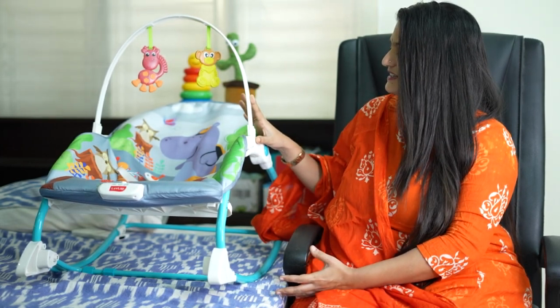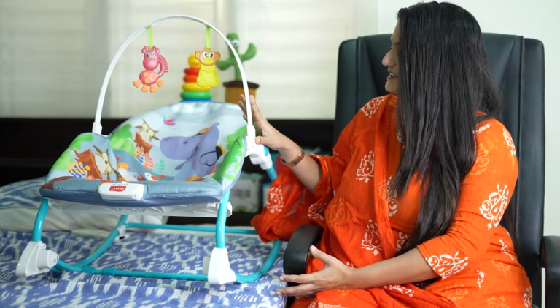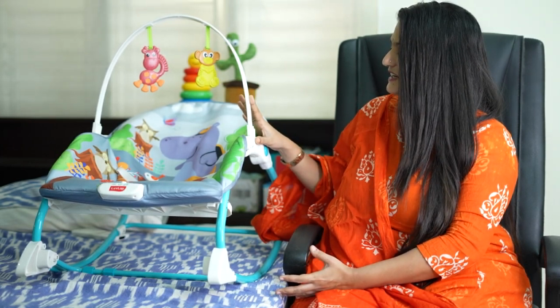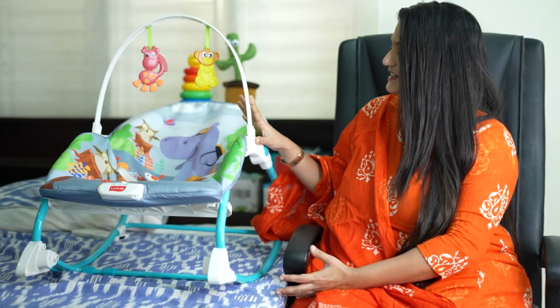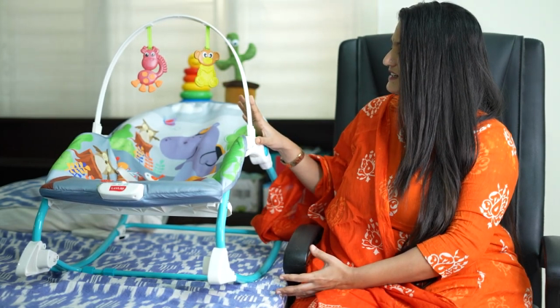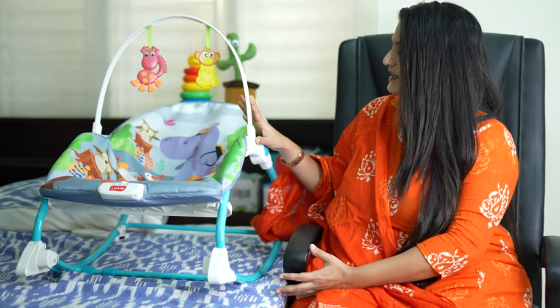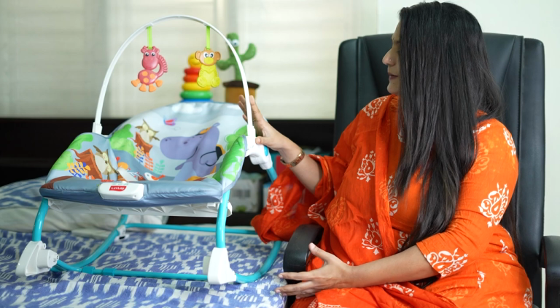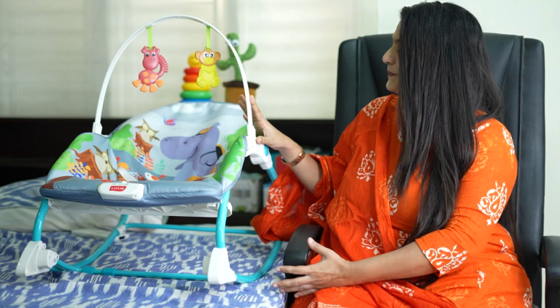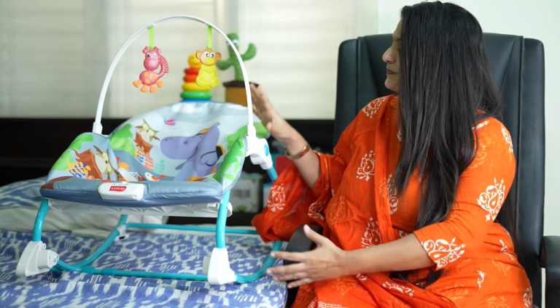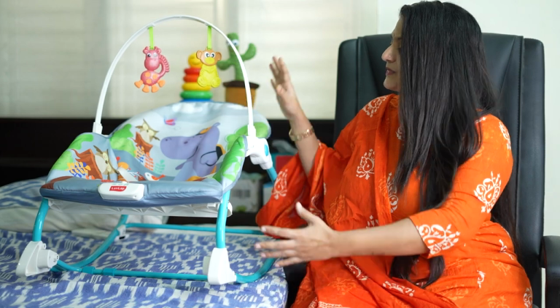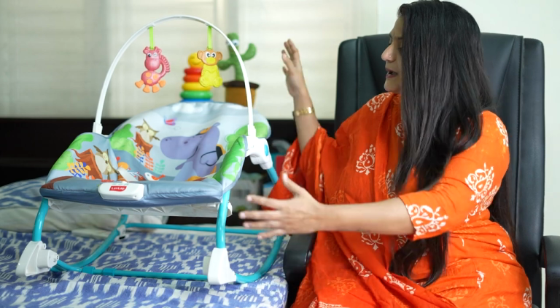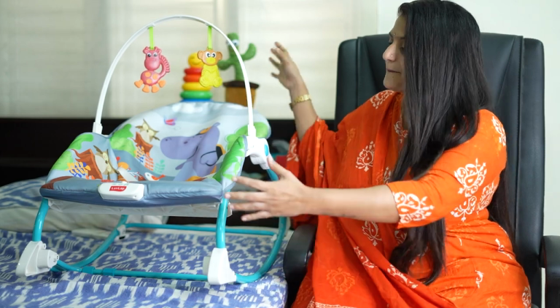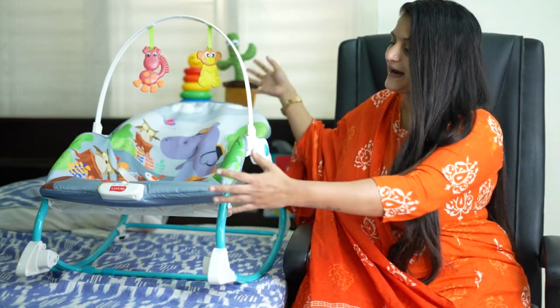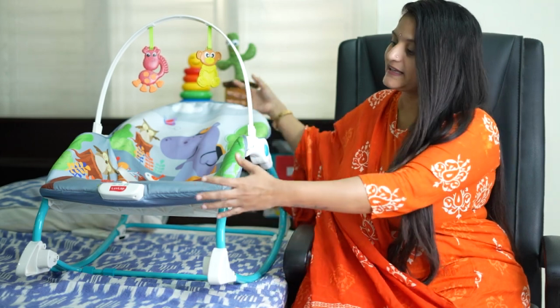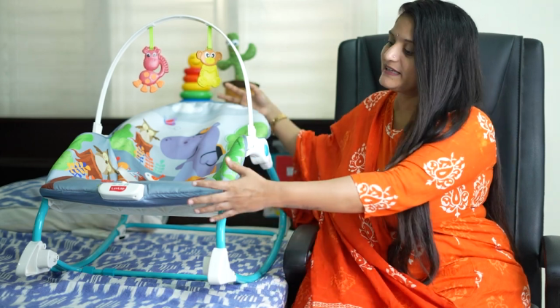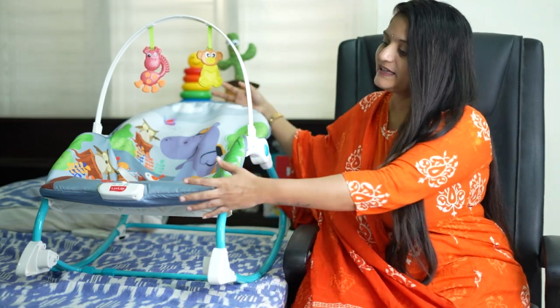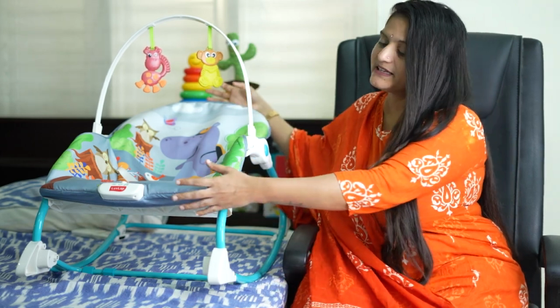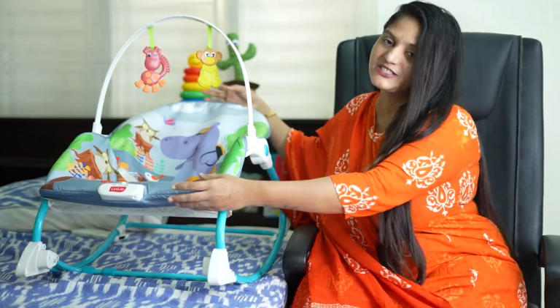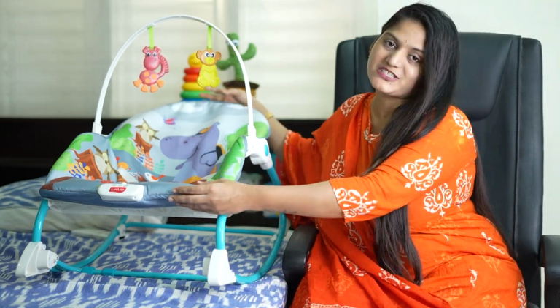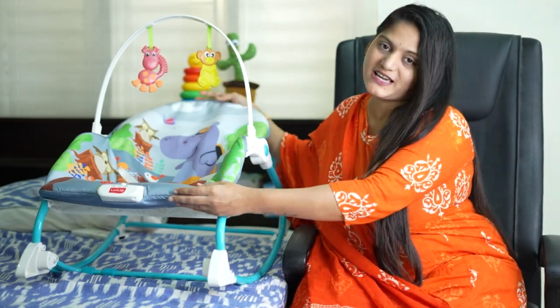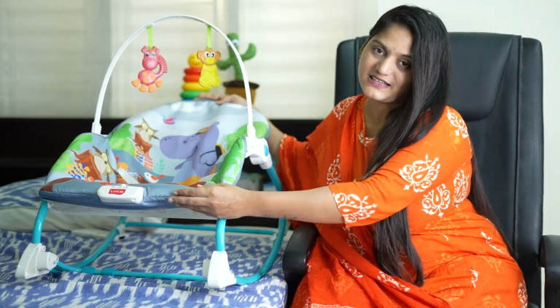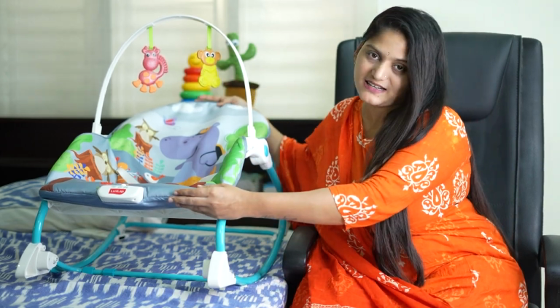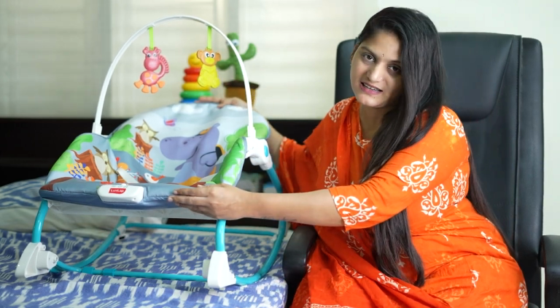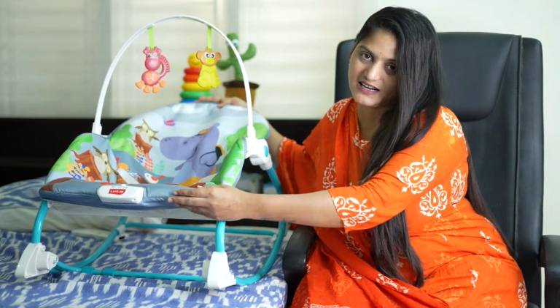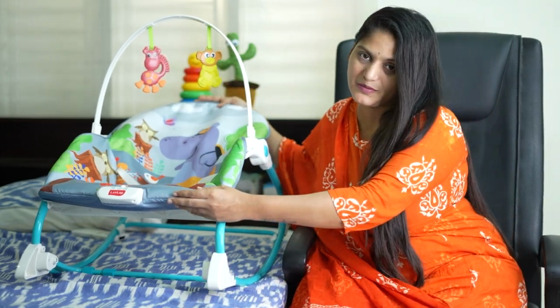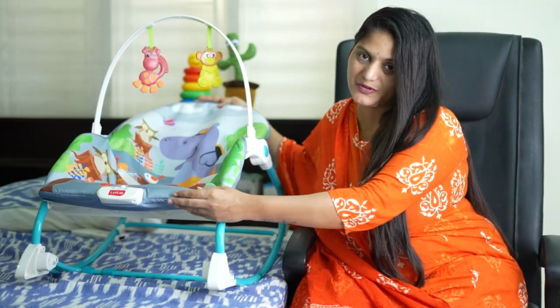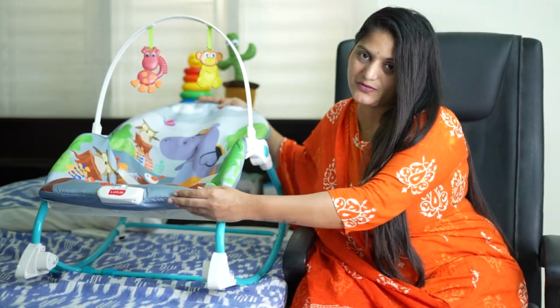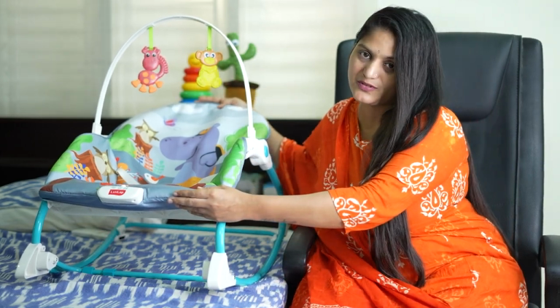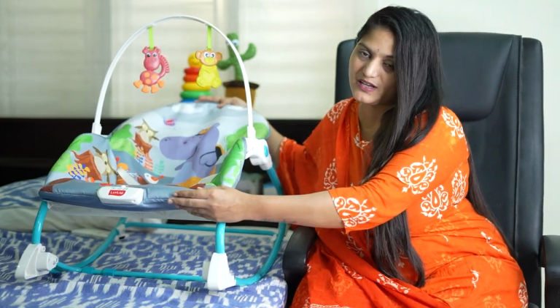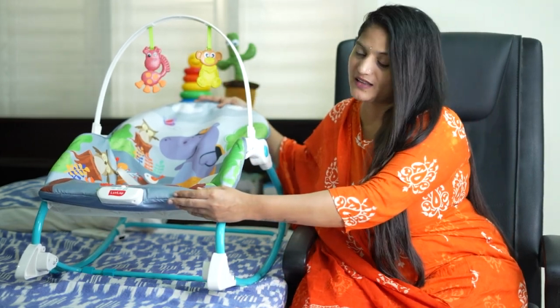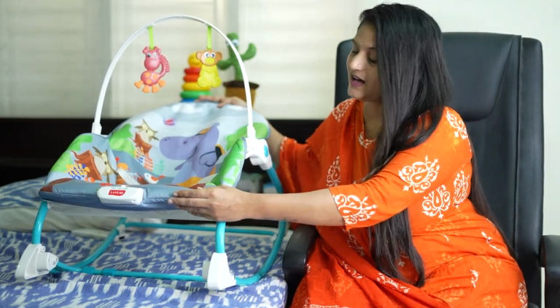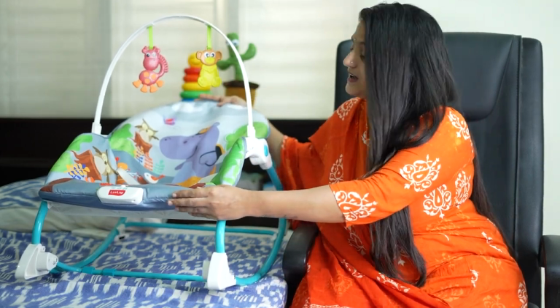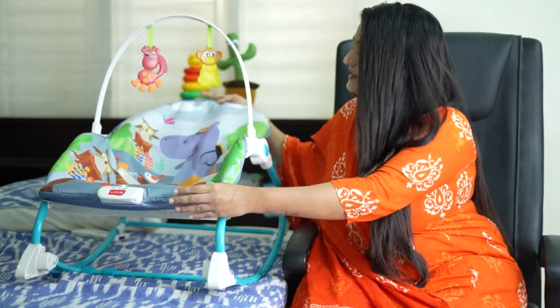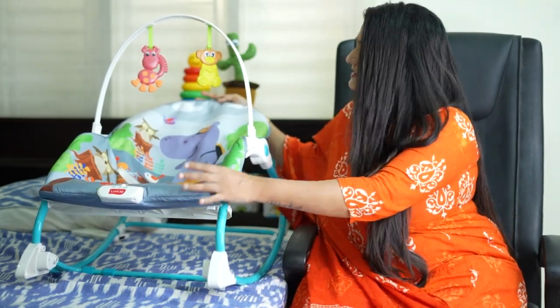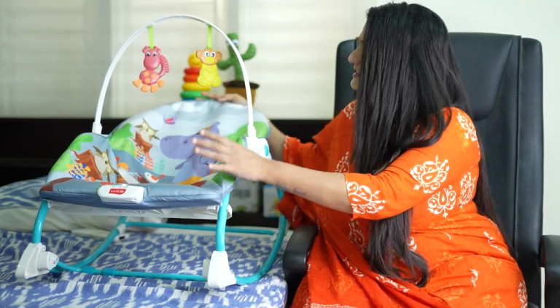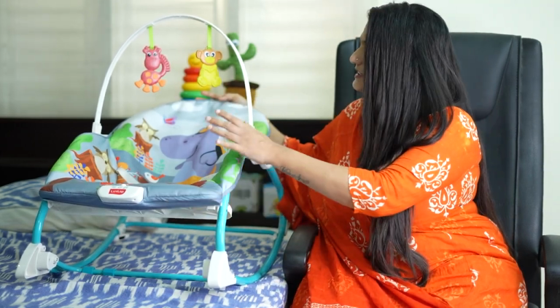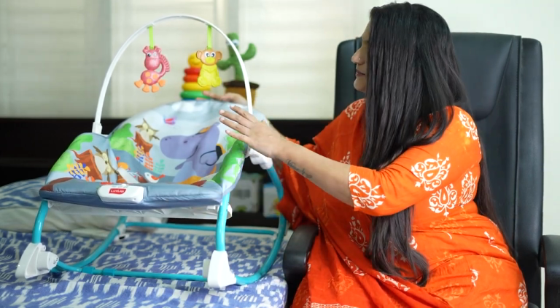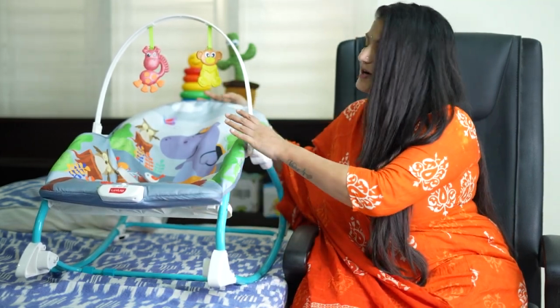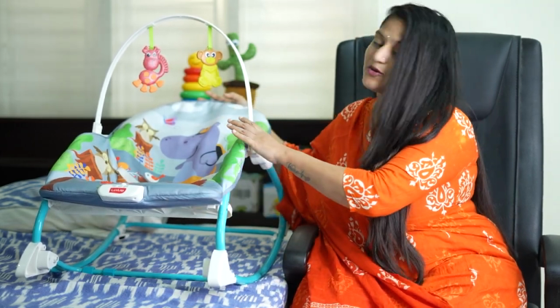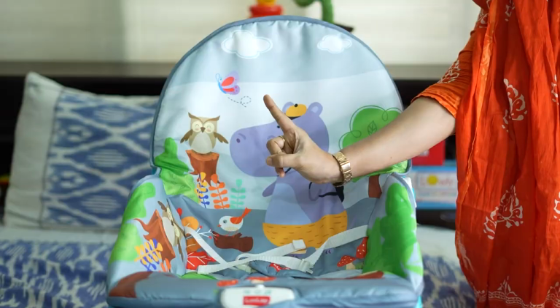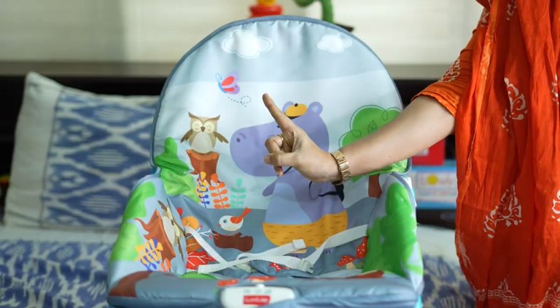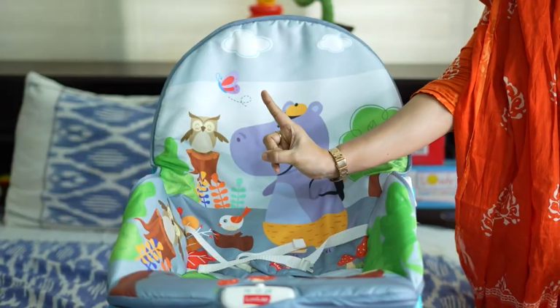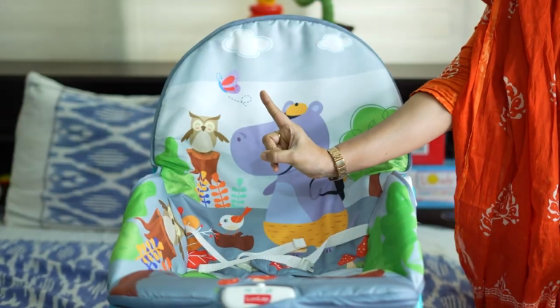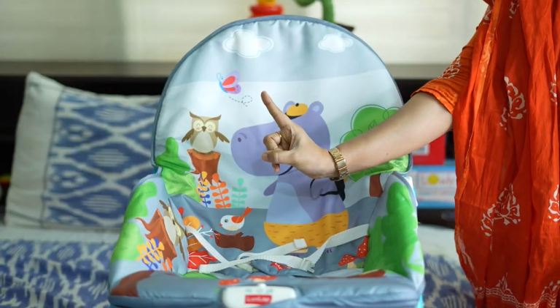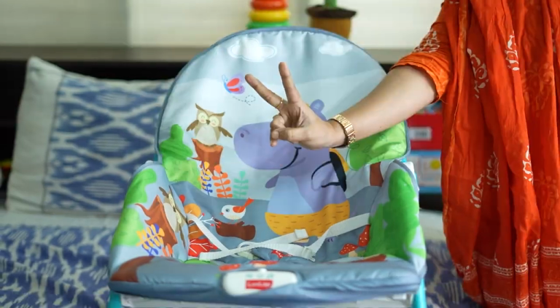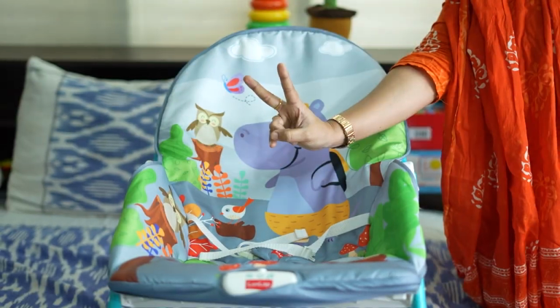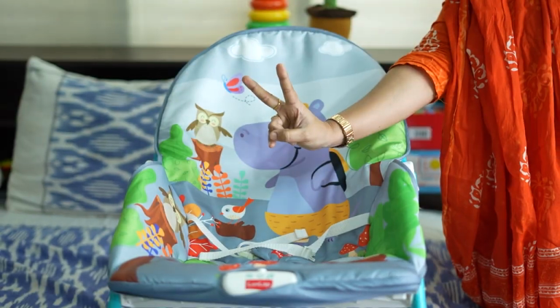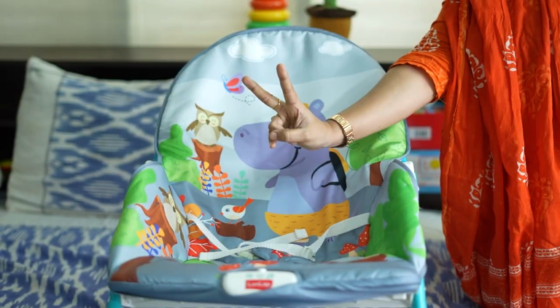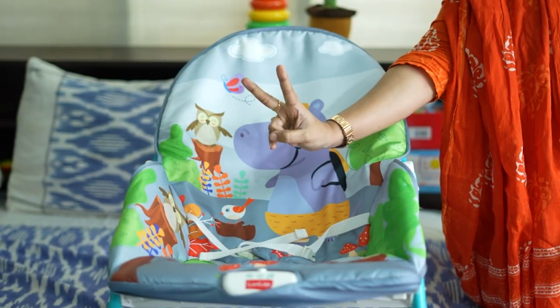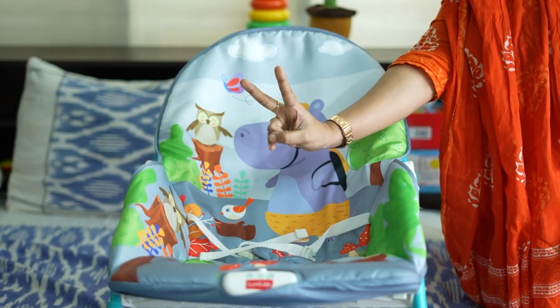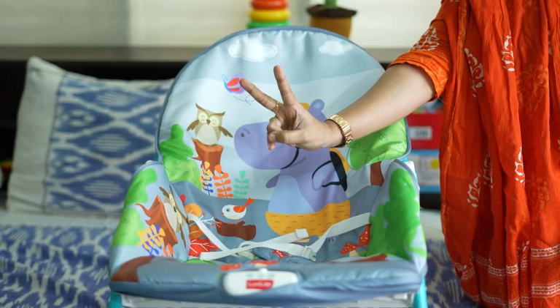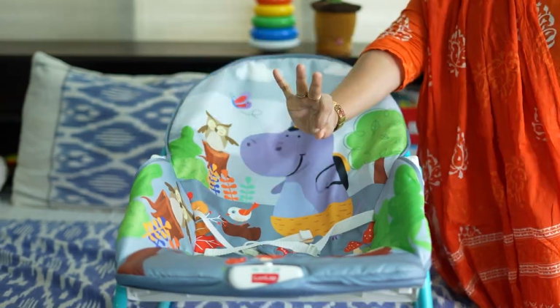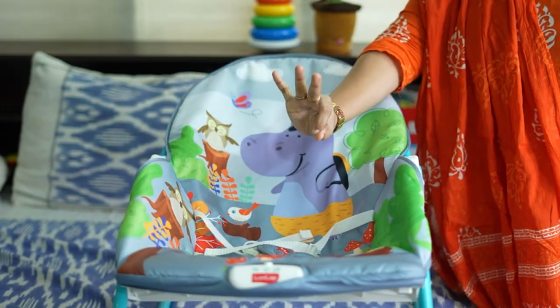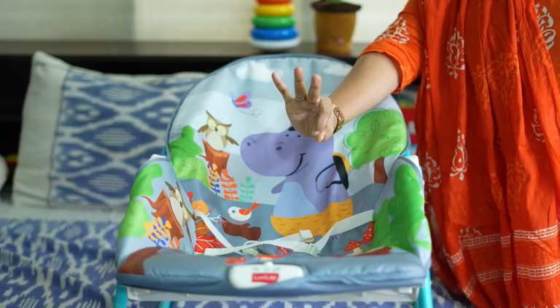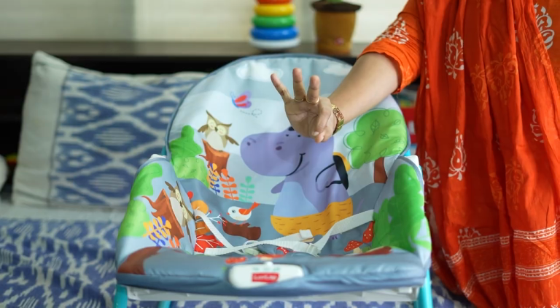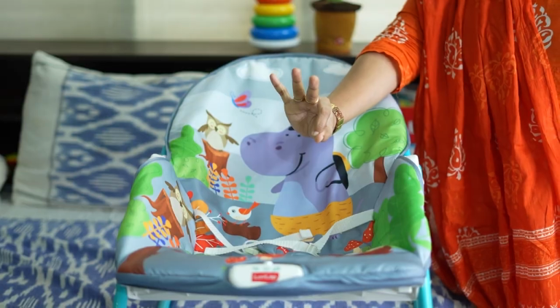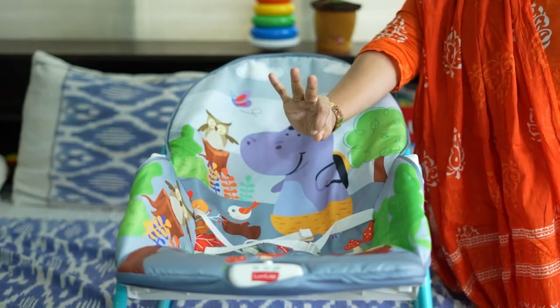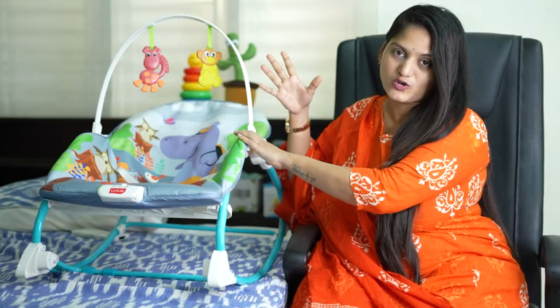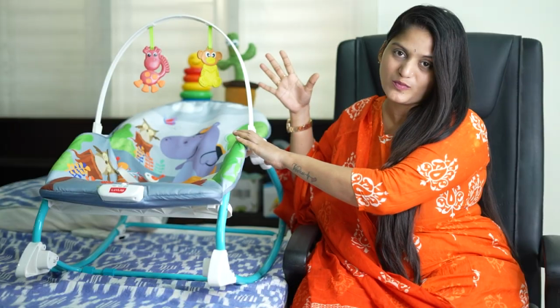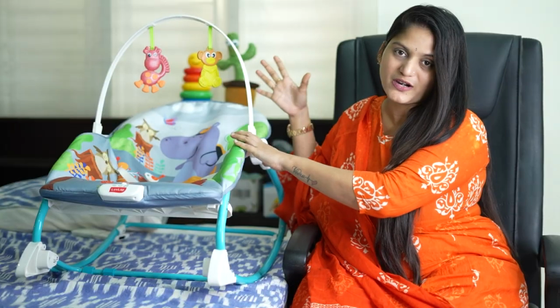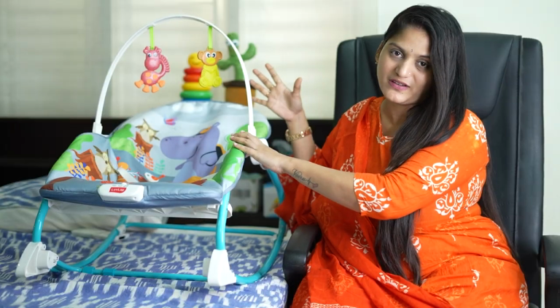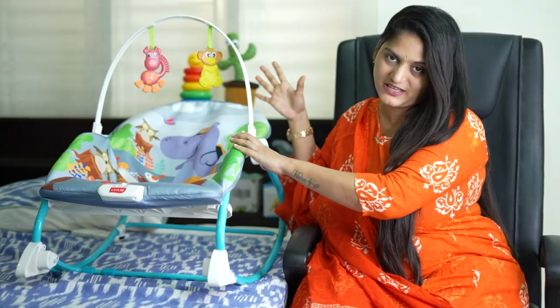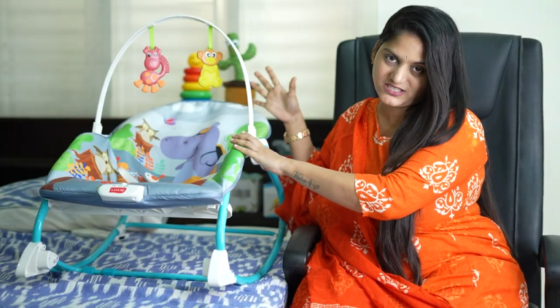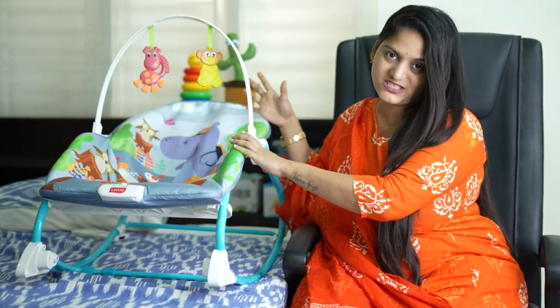I want to share this chair. I have to make the height adjustment.